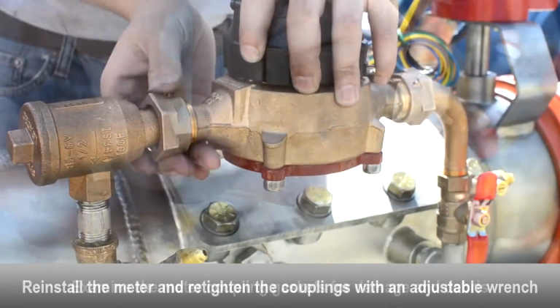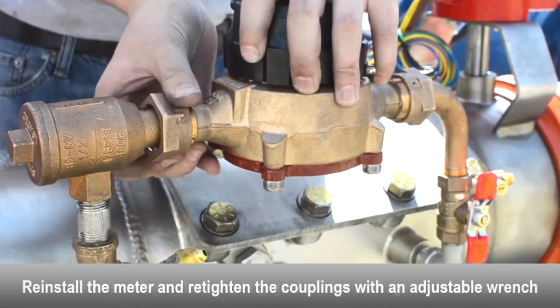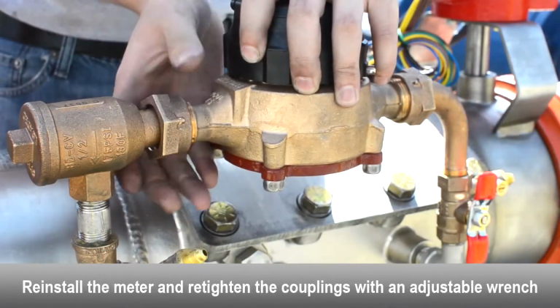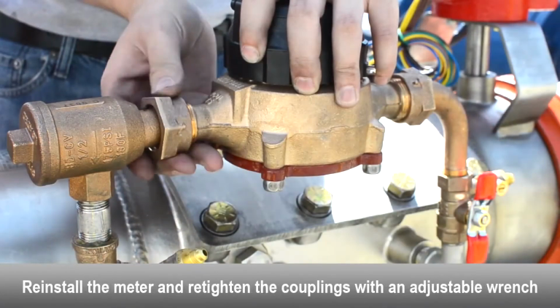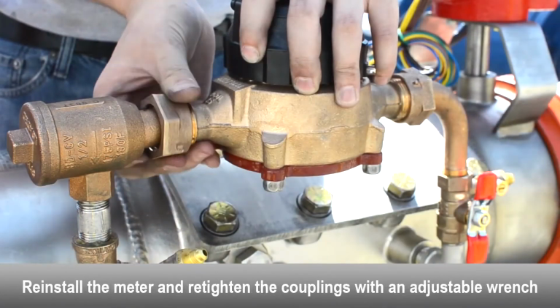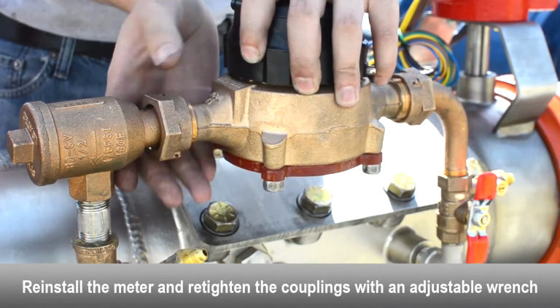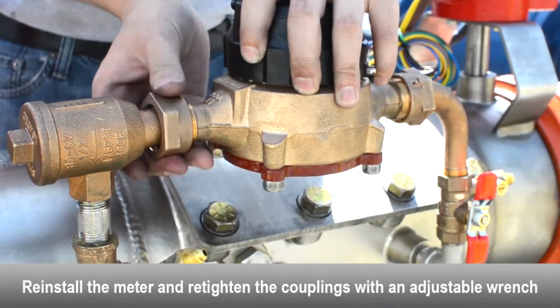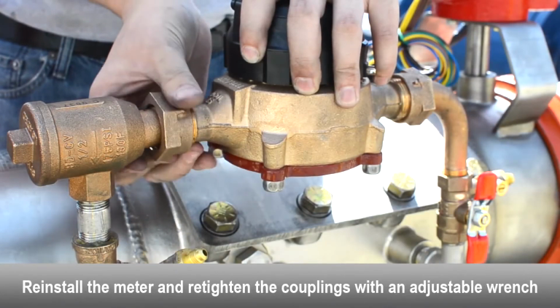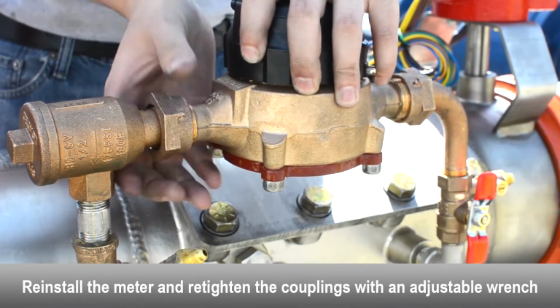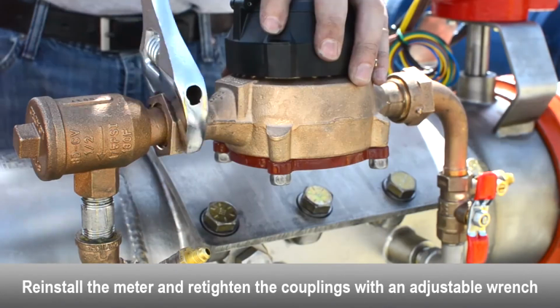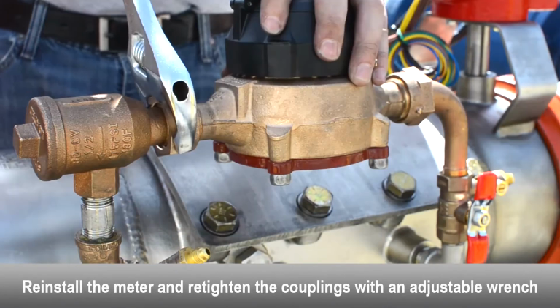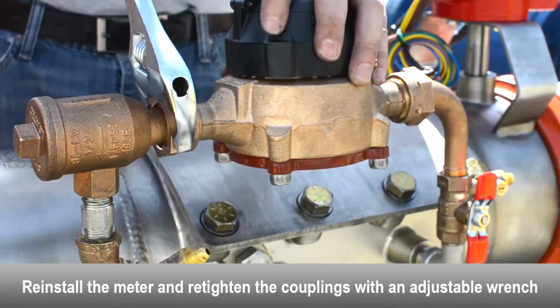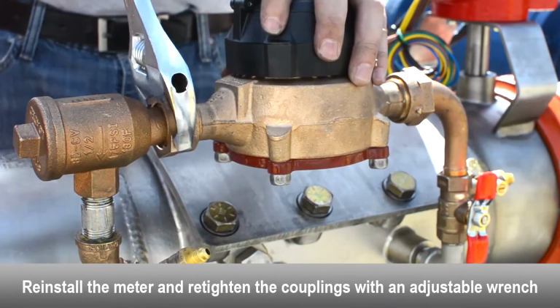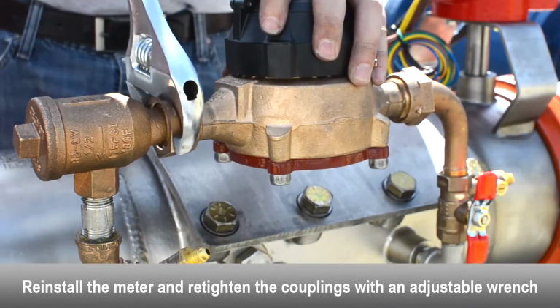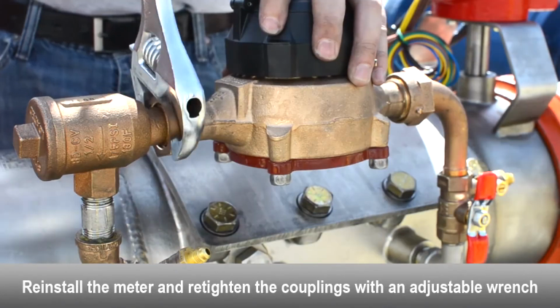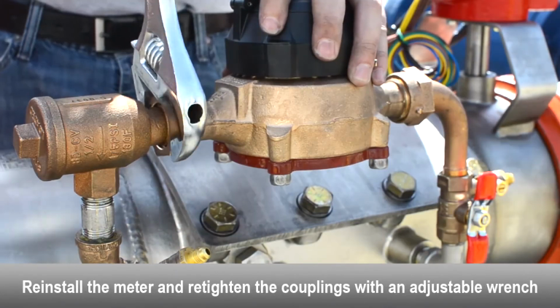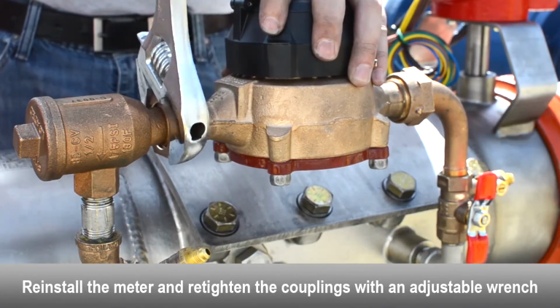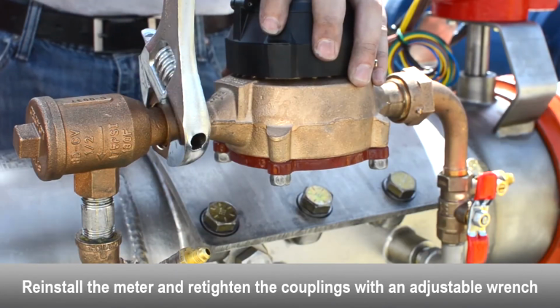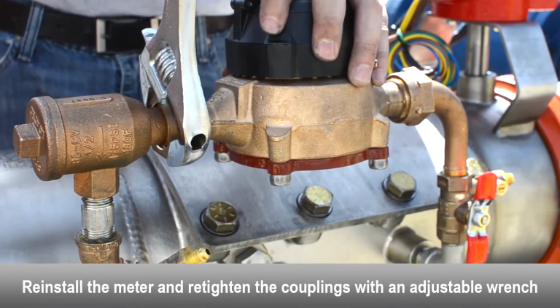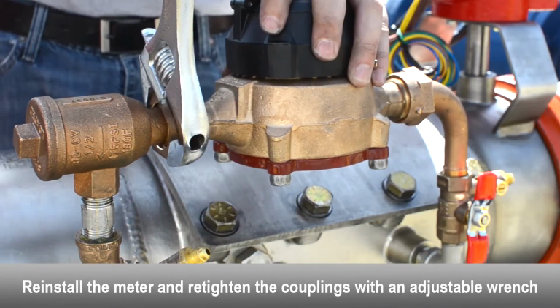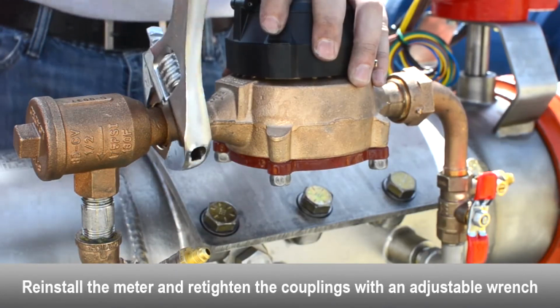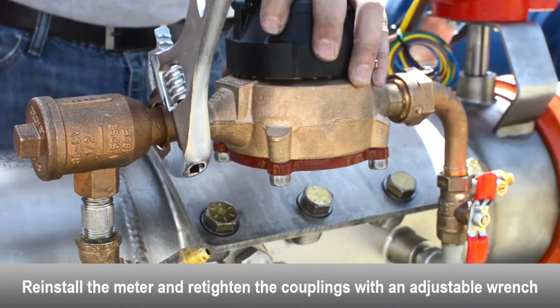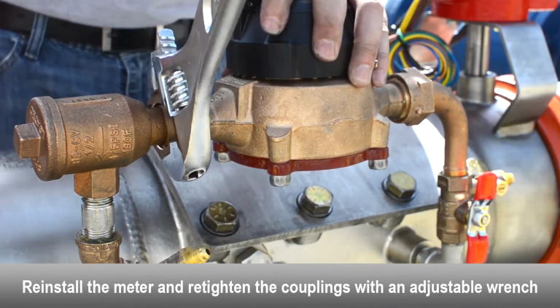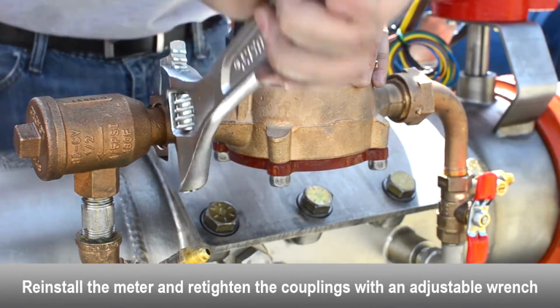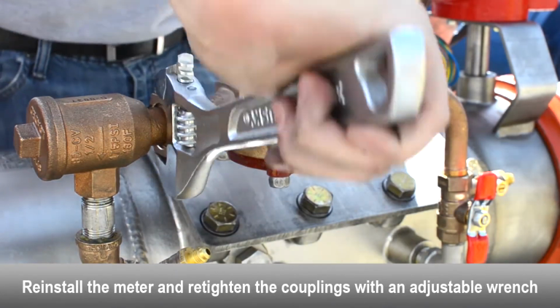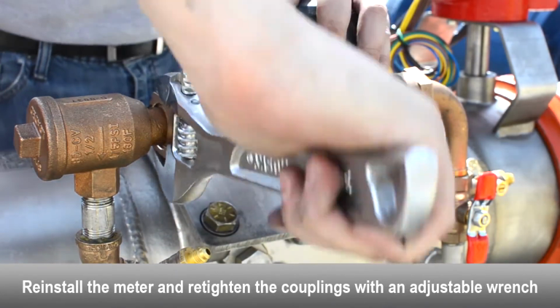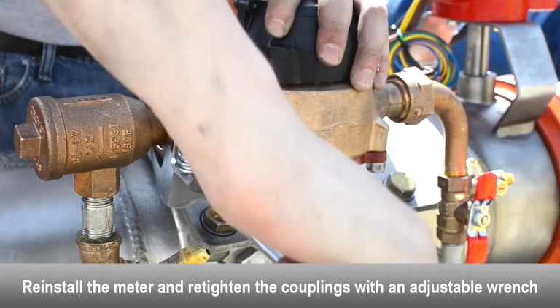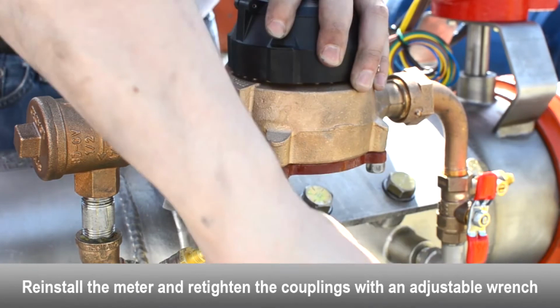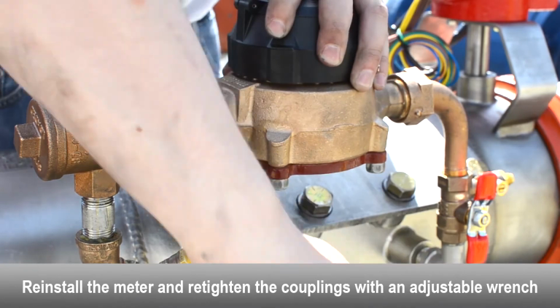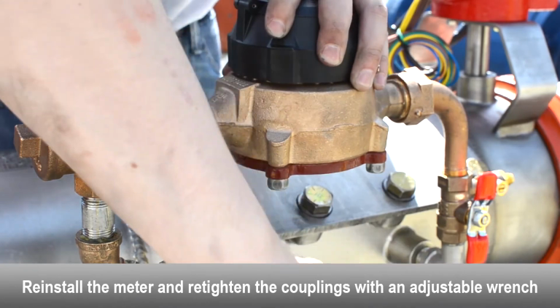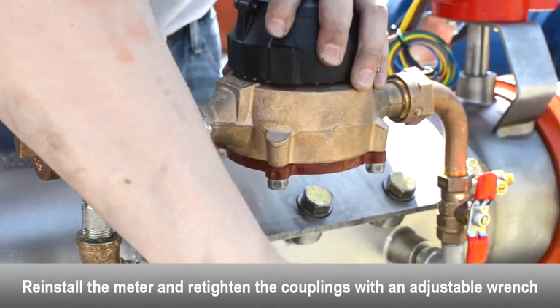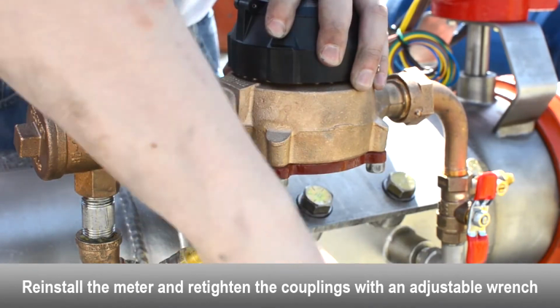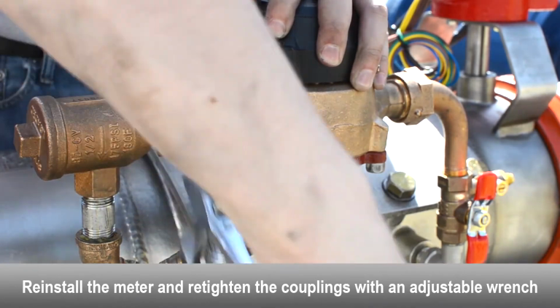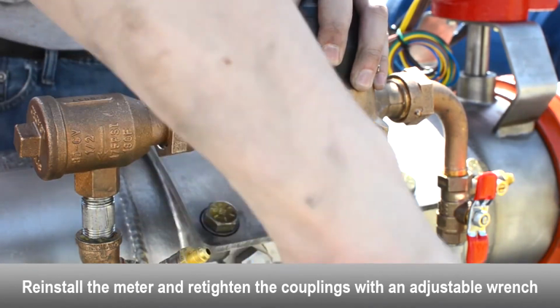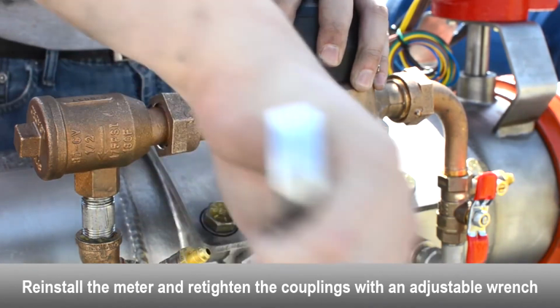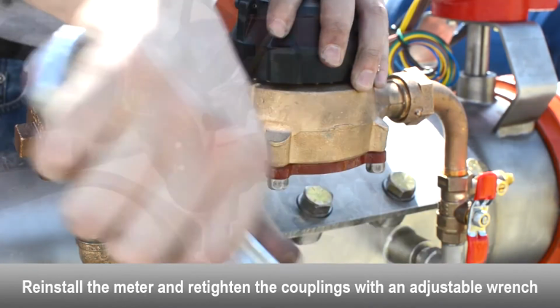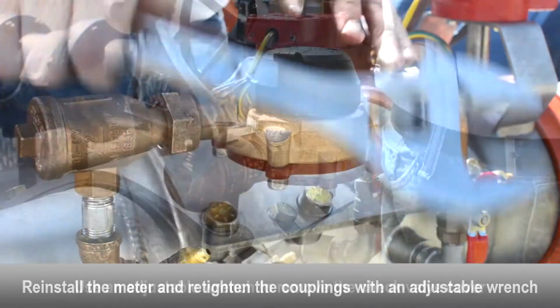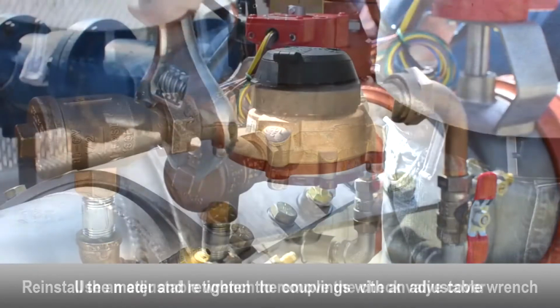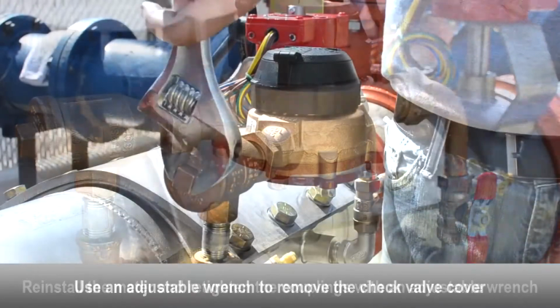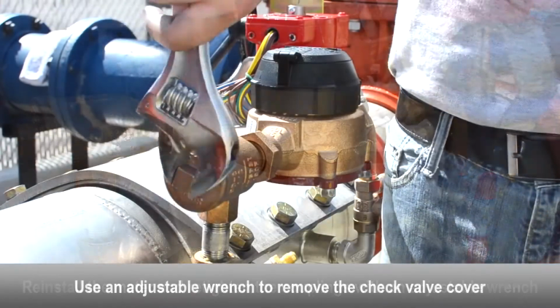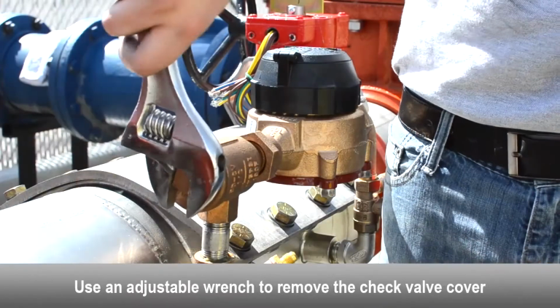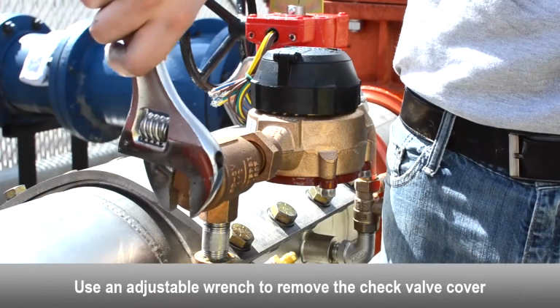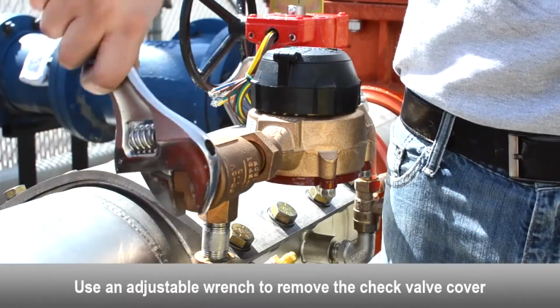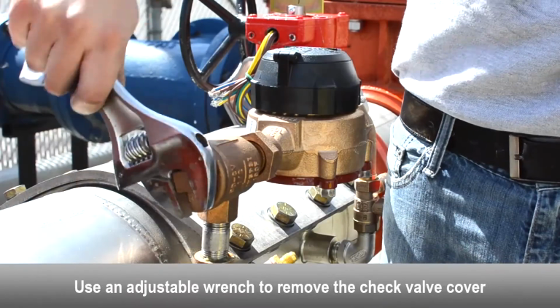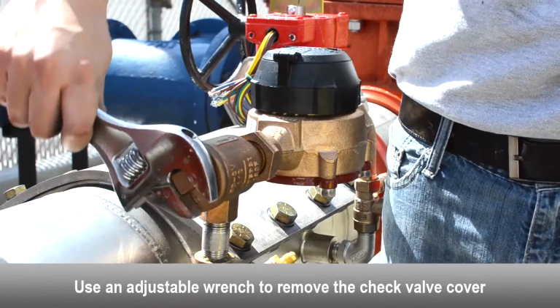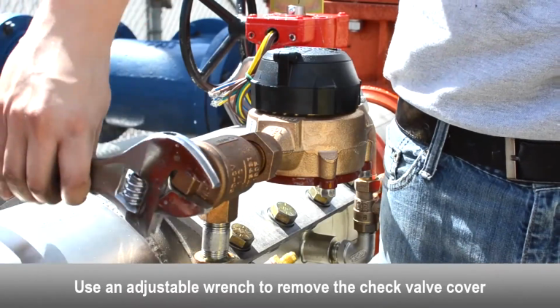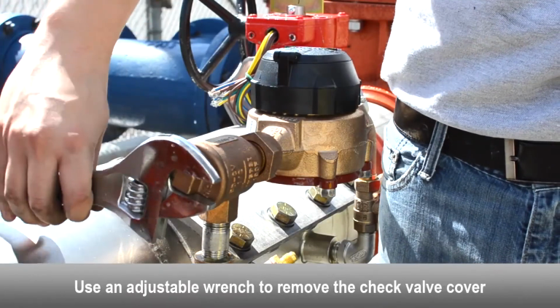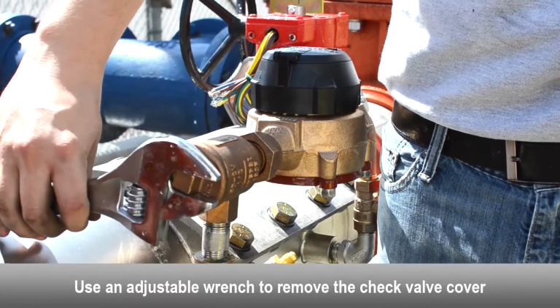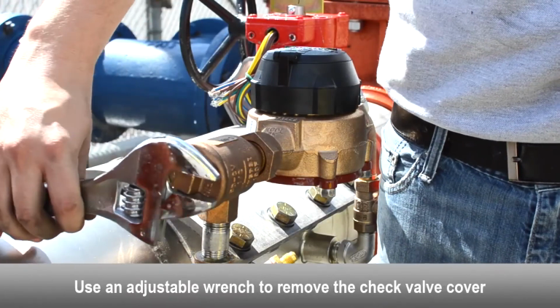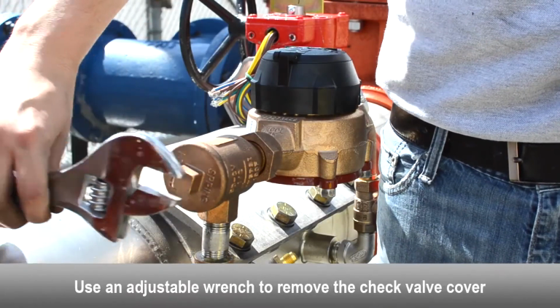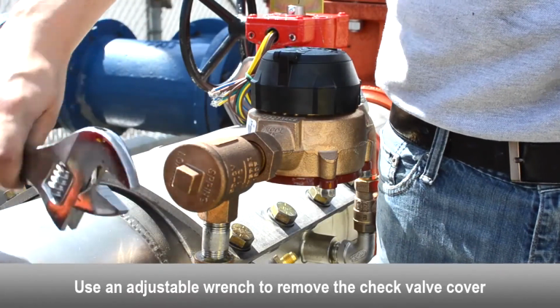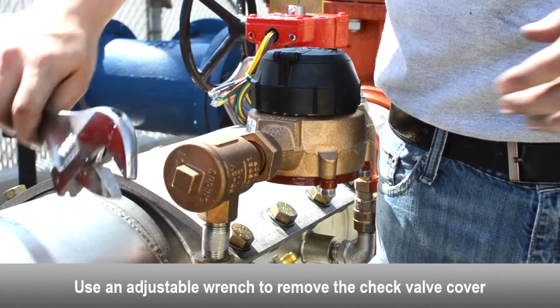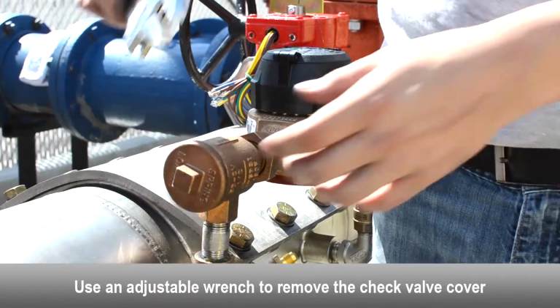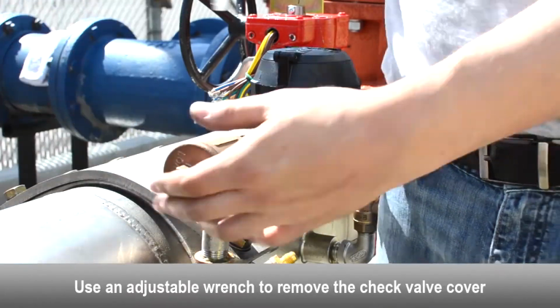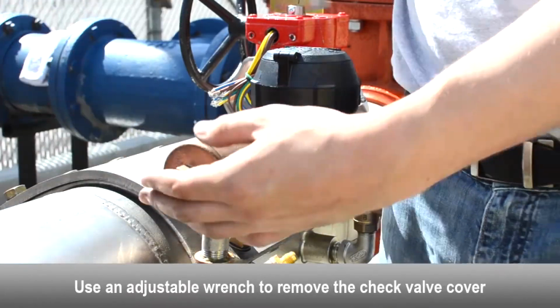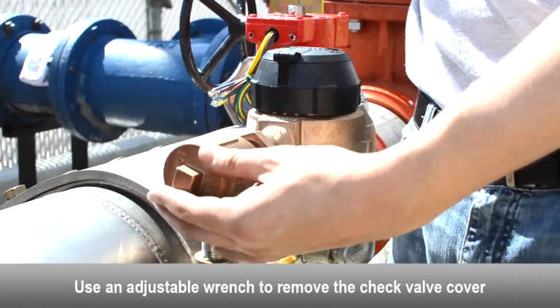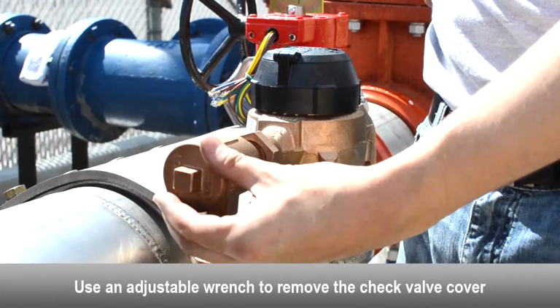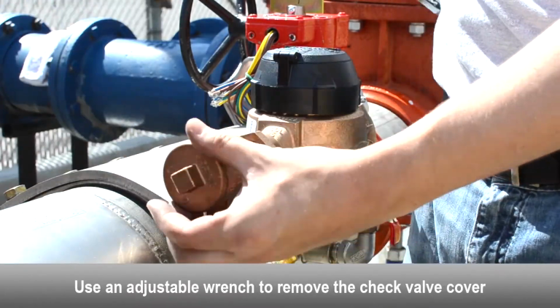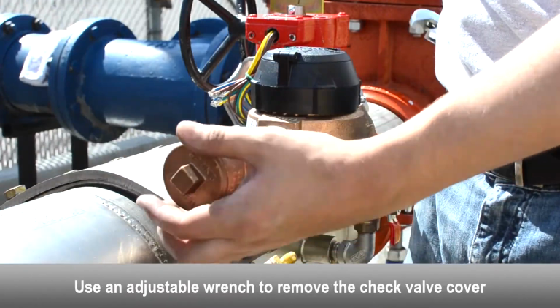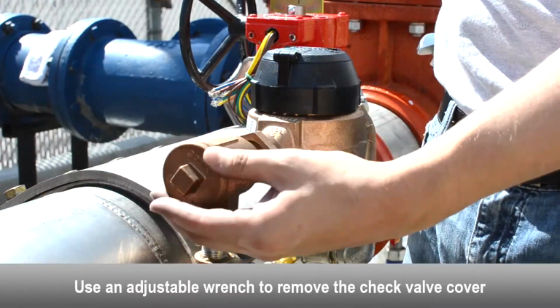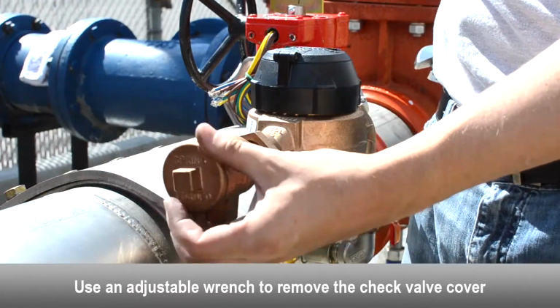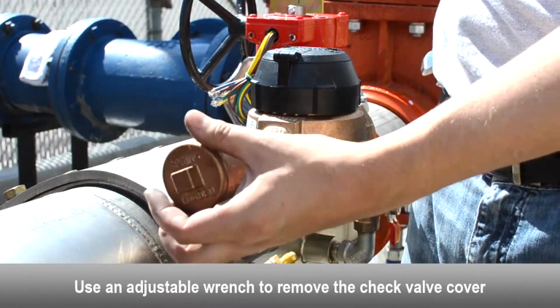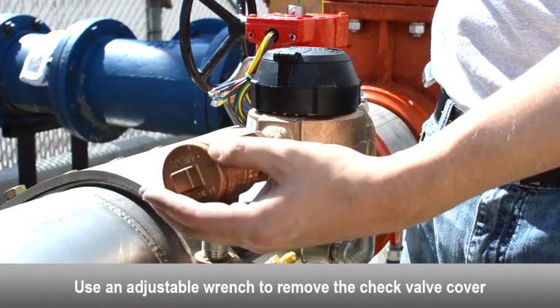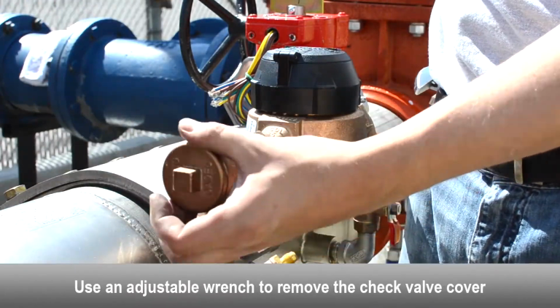Reinstall the meter and retighten the couplings with an adjustable wrench. Use an adjustable wrench to remove the check valve cover.